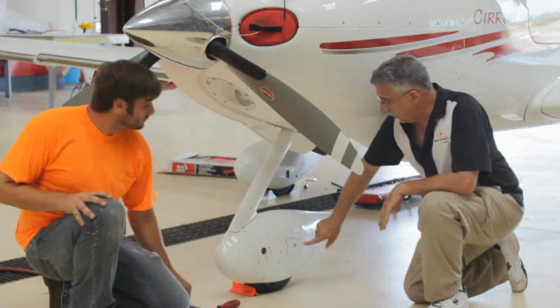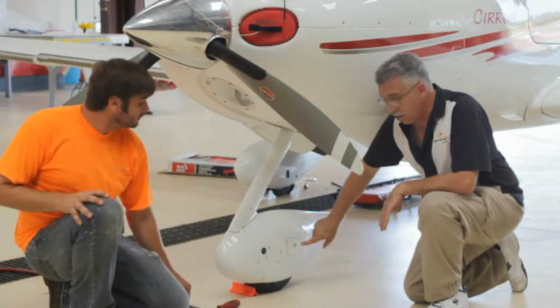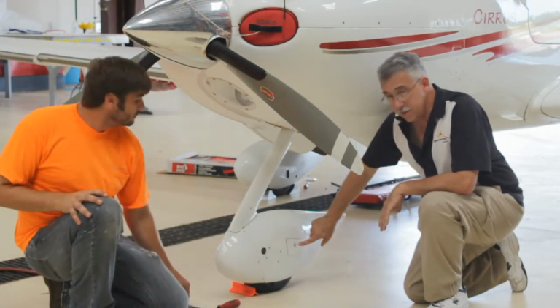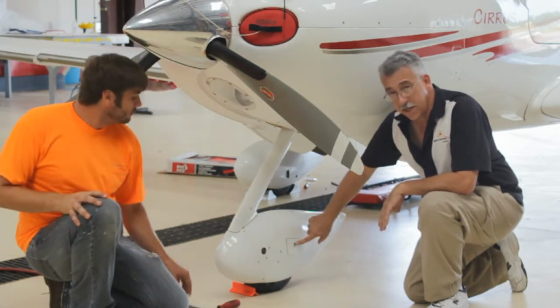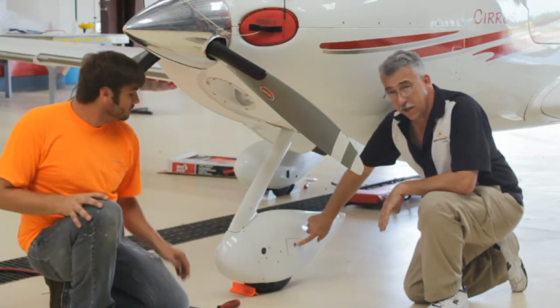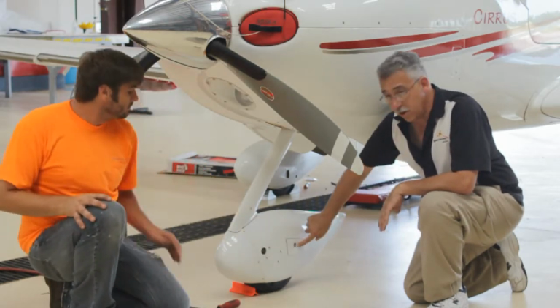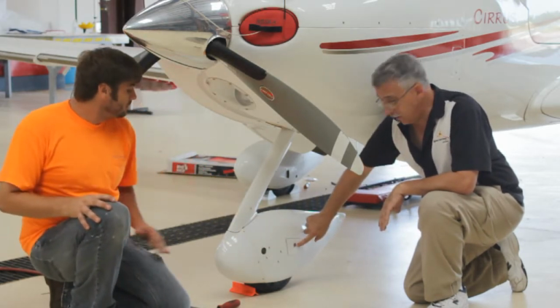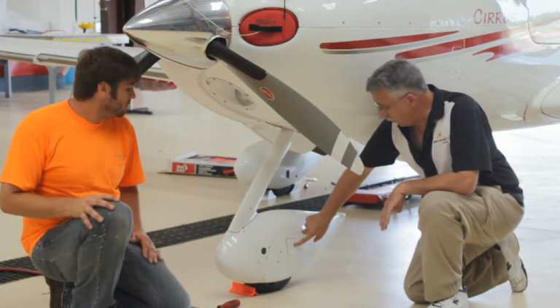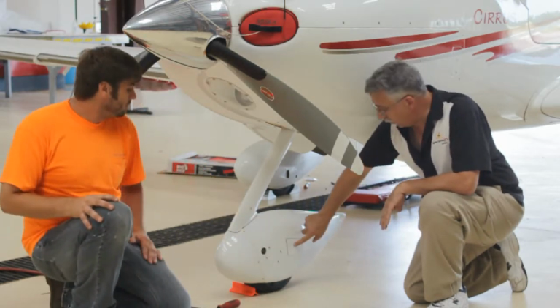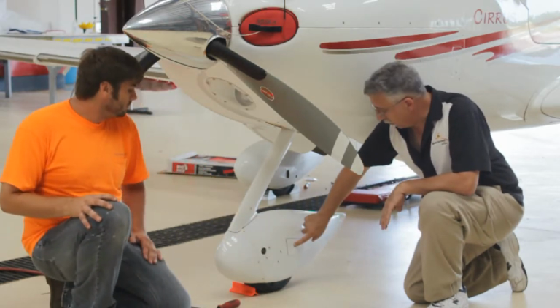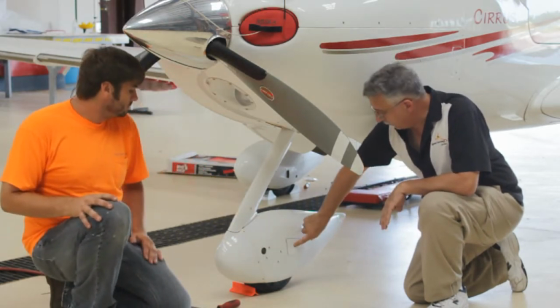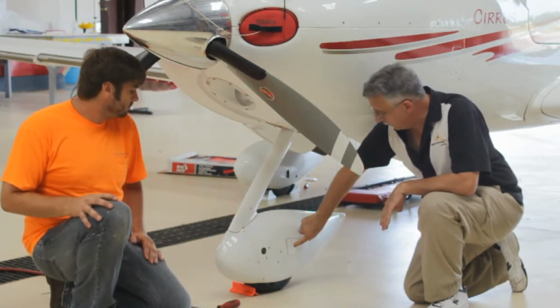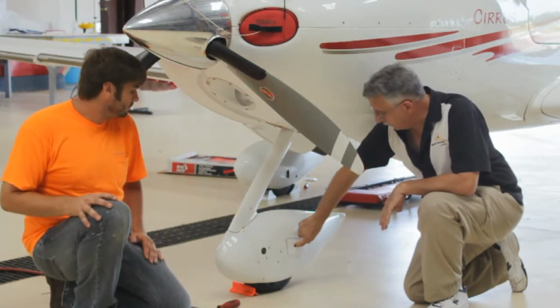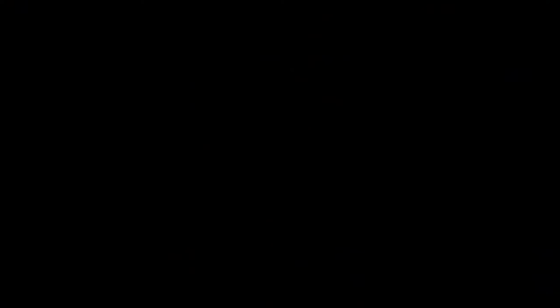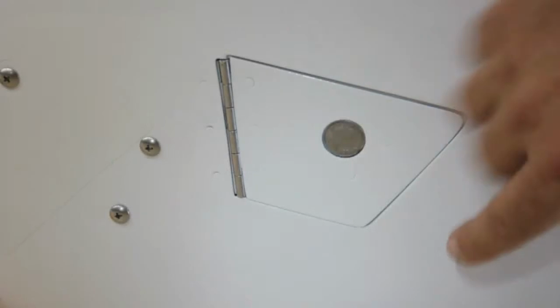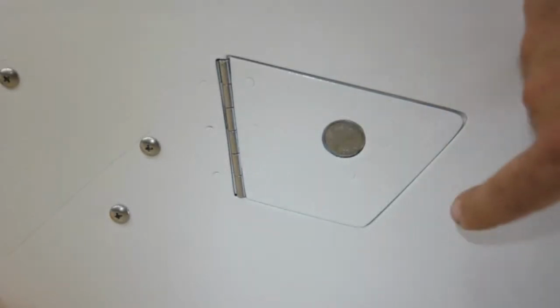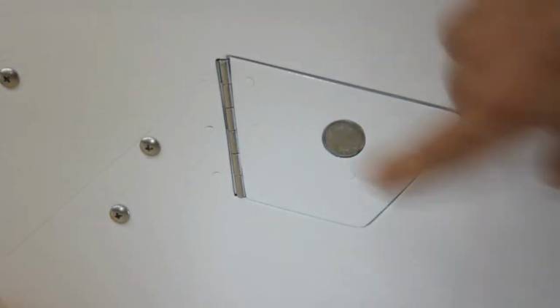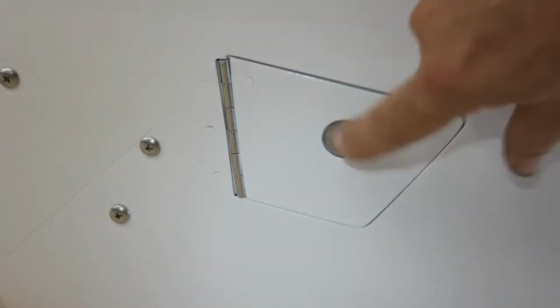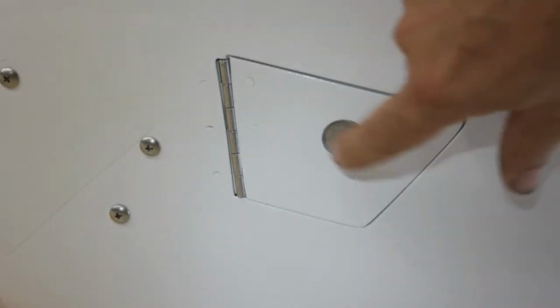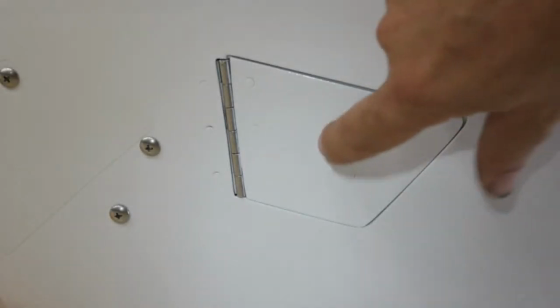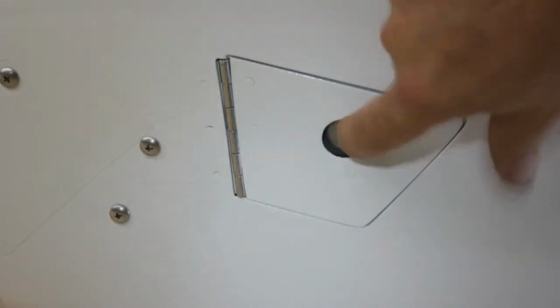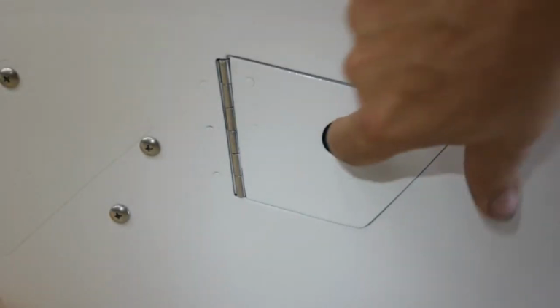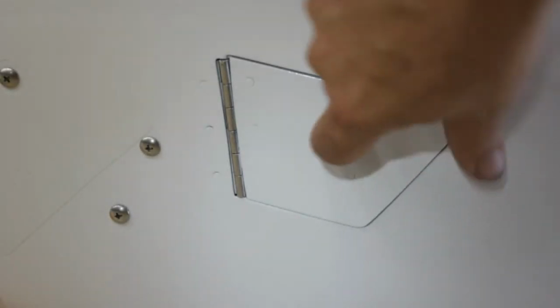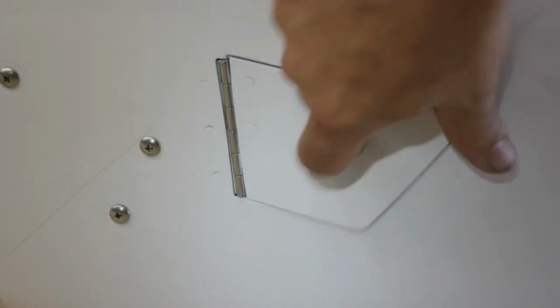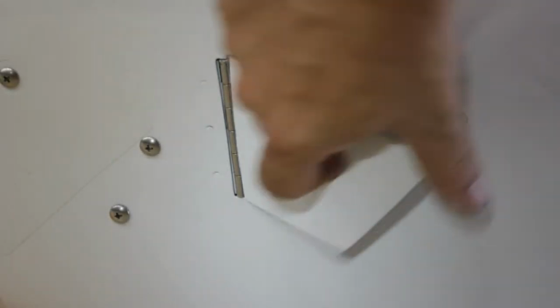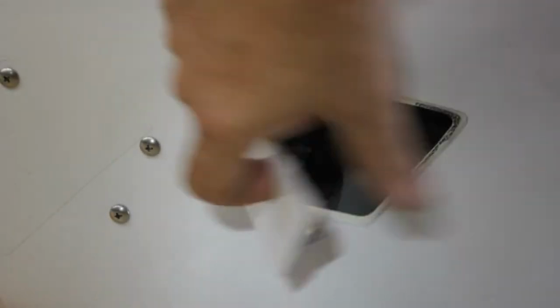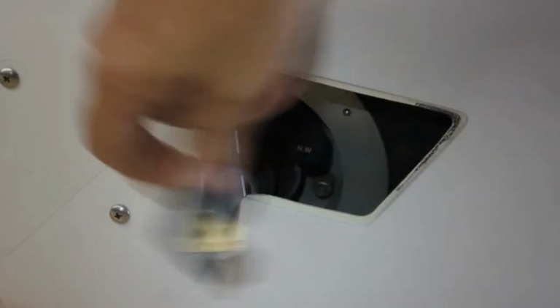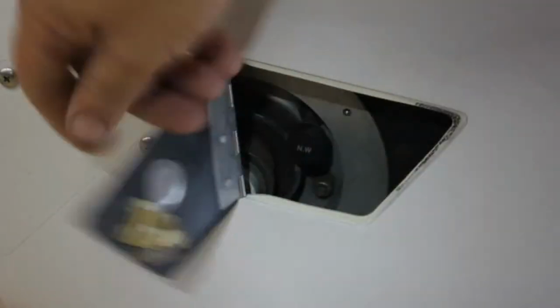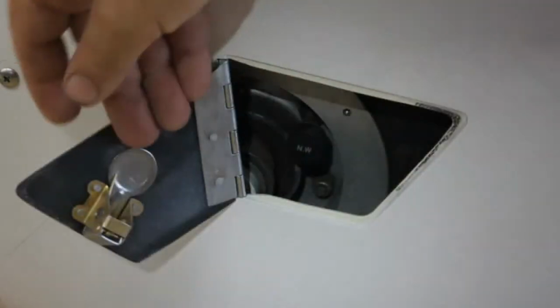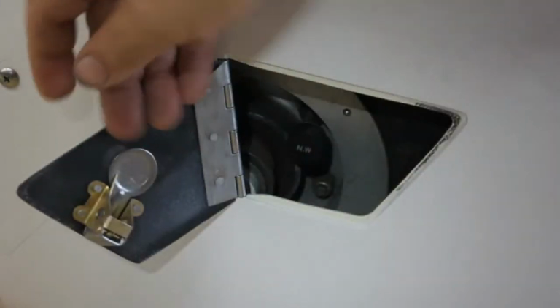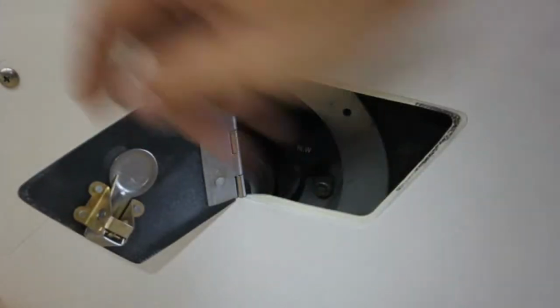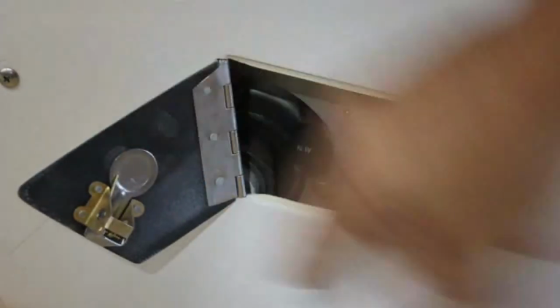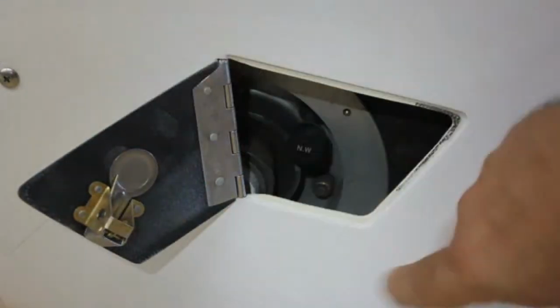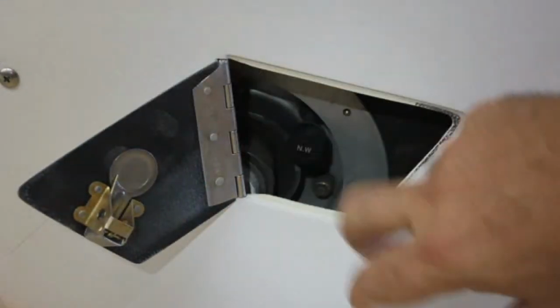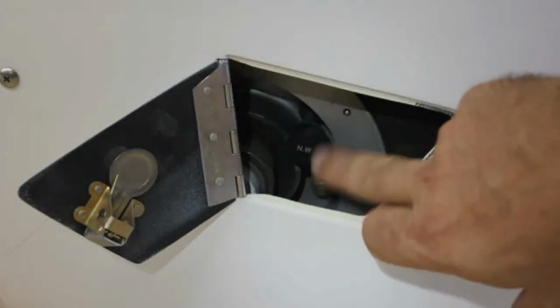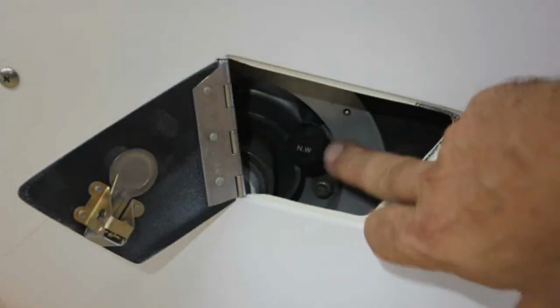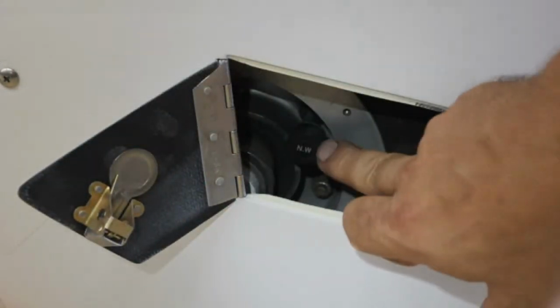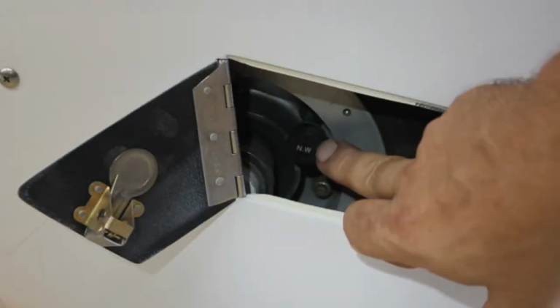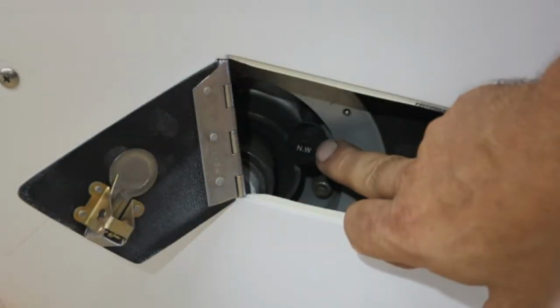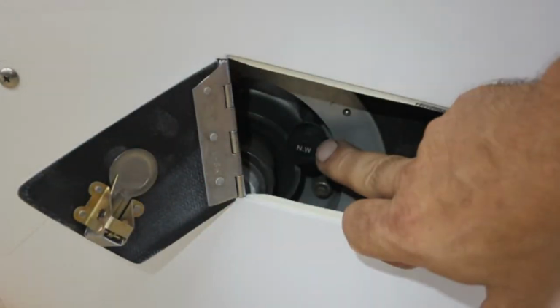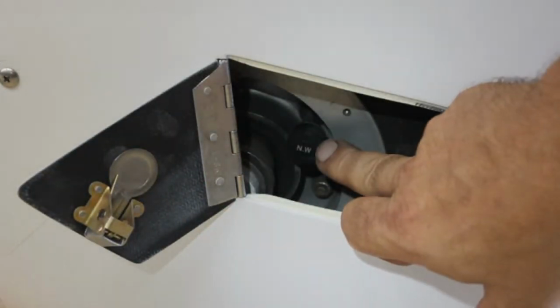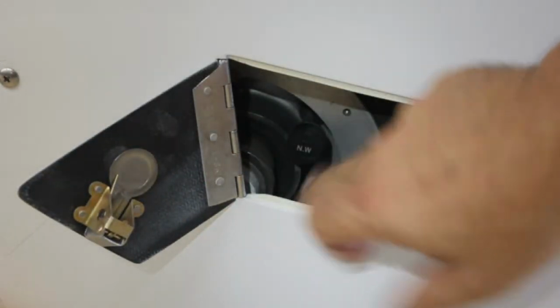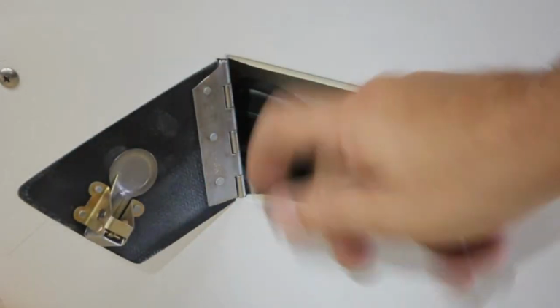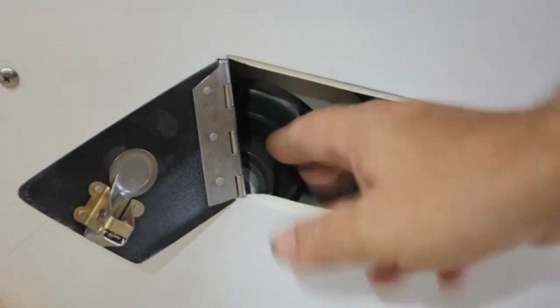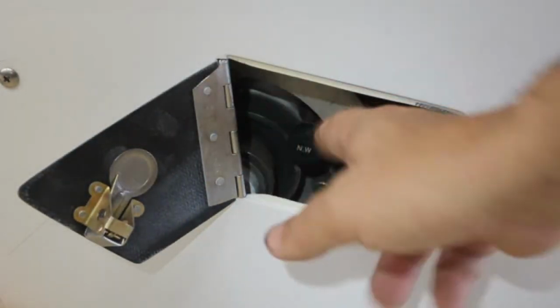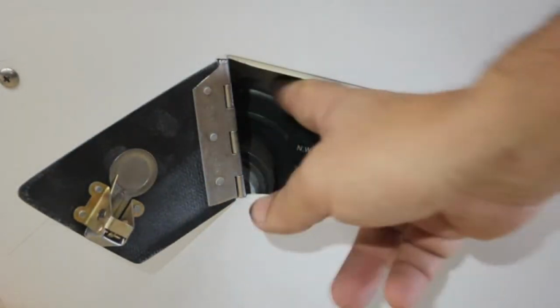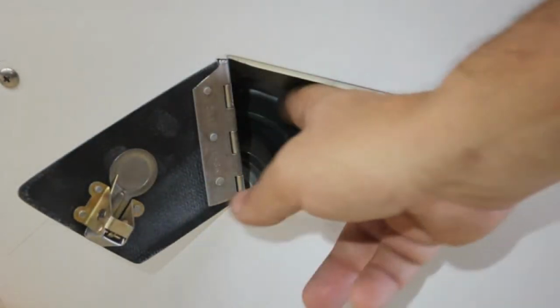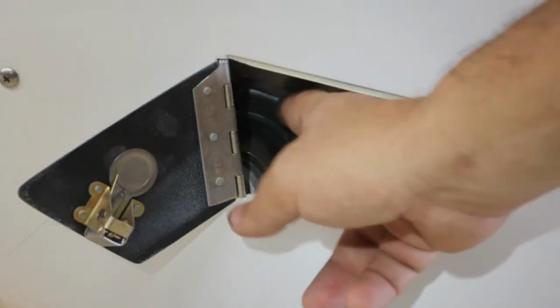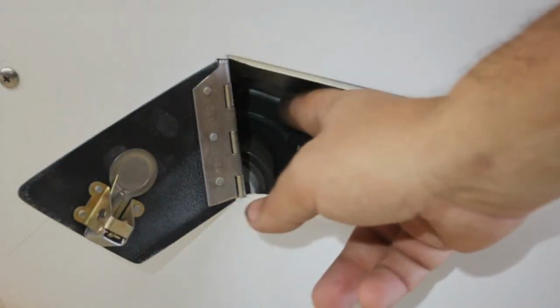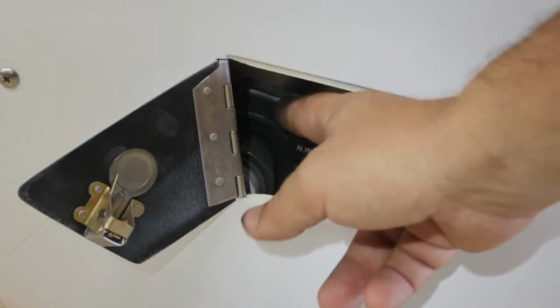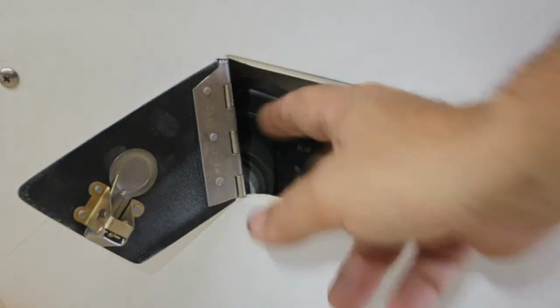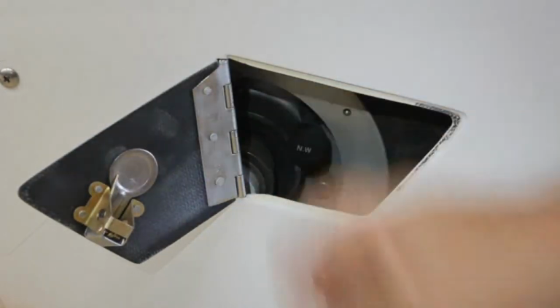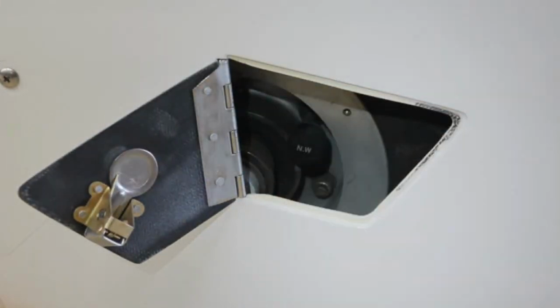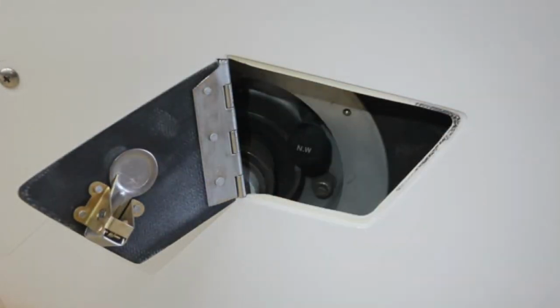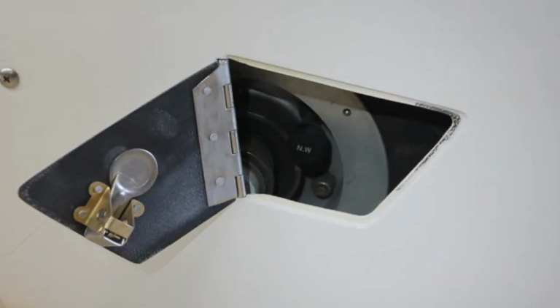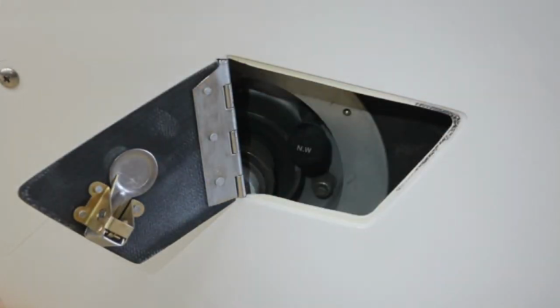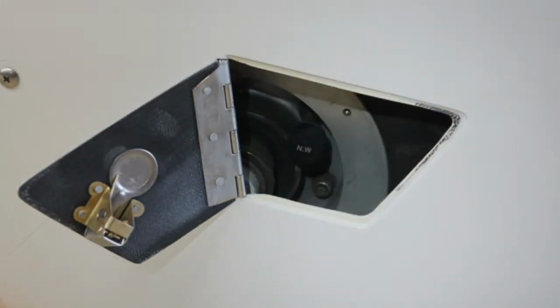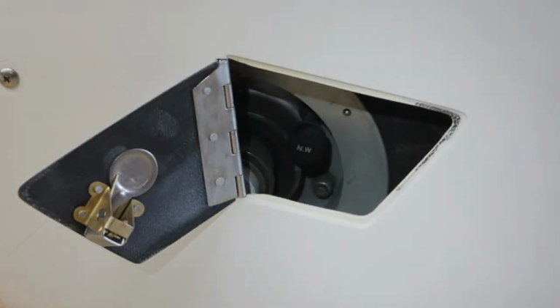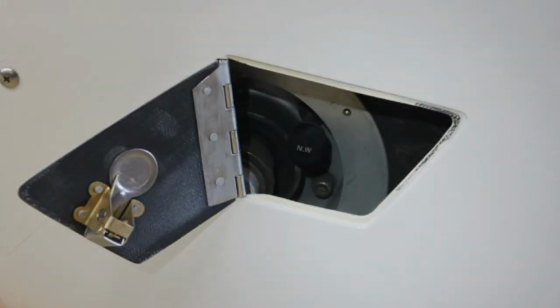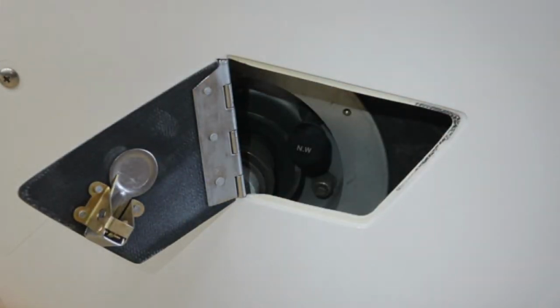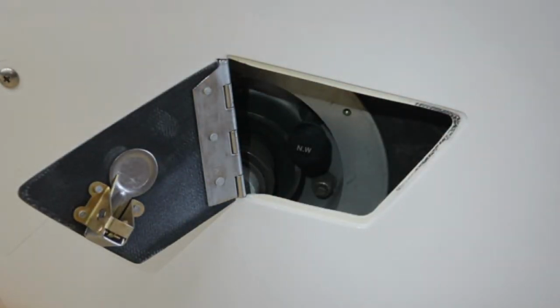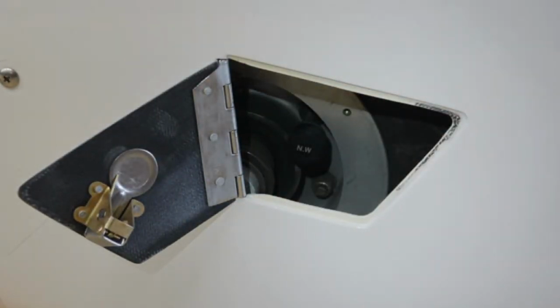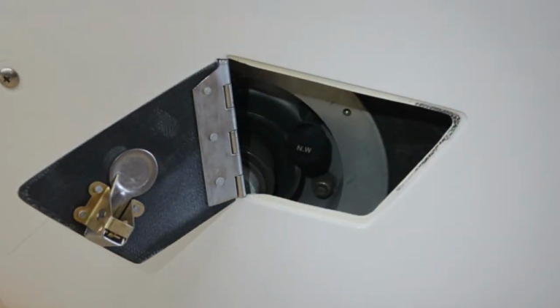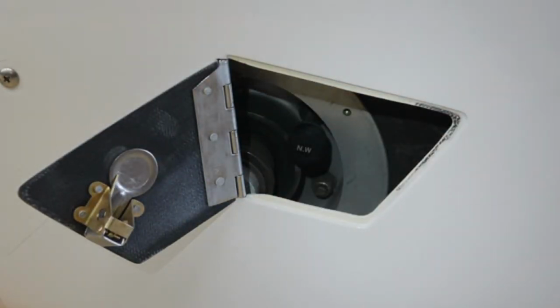Now let's take a look at the air door. Here's the air door — you can see the air valve. A whole lot easier to get into it.